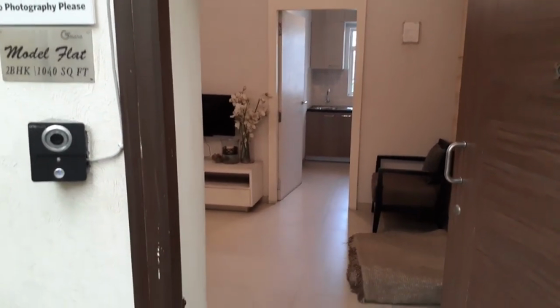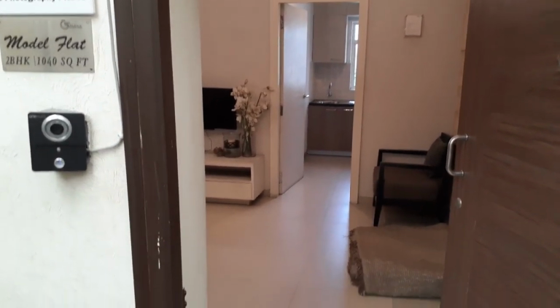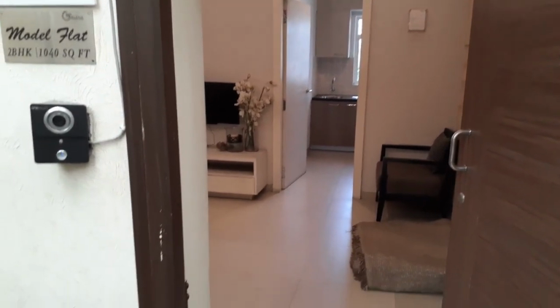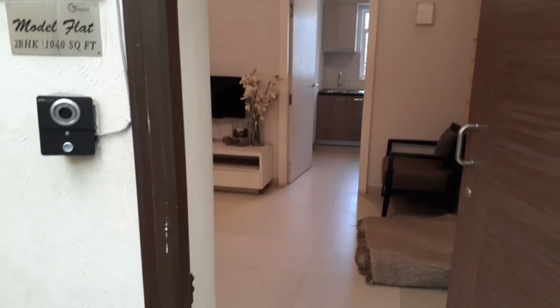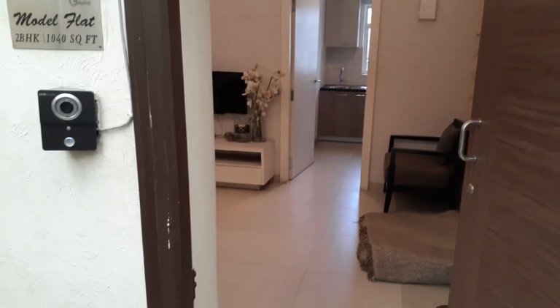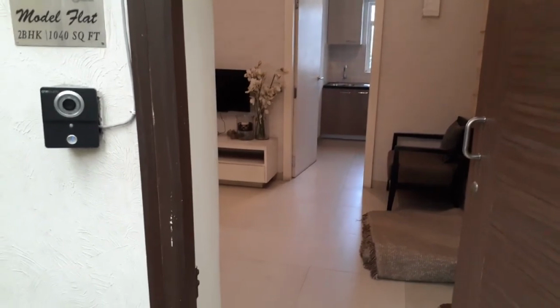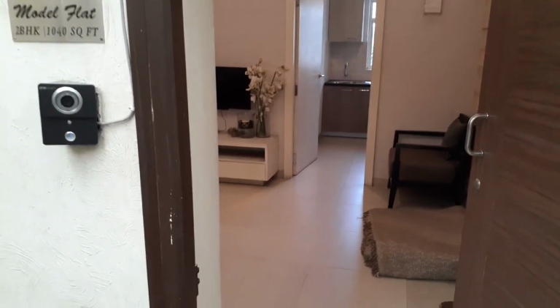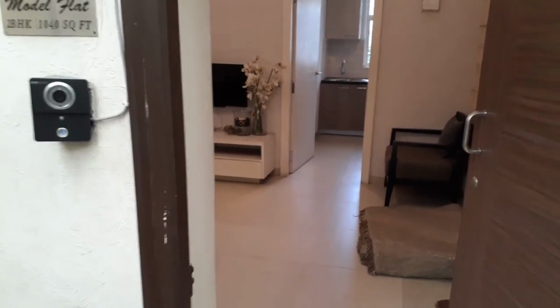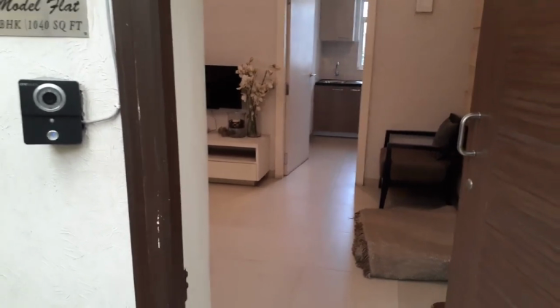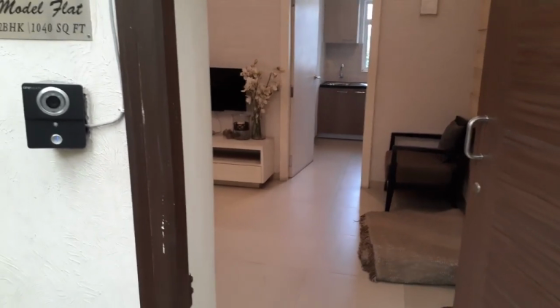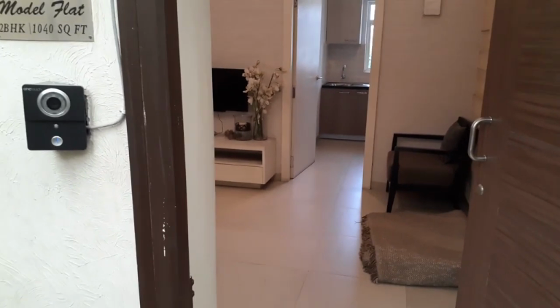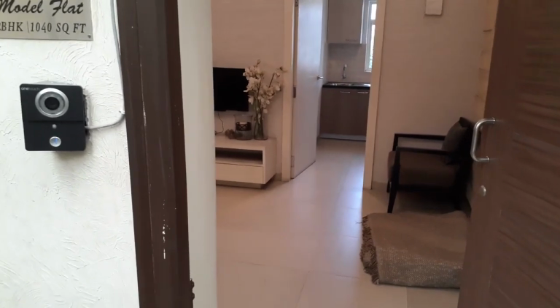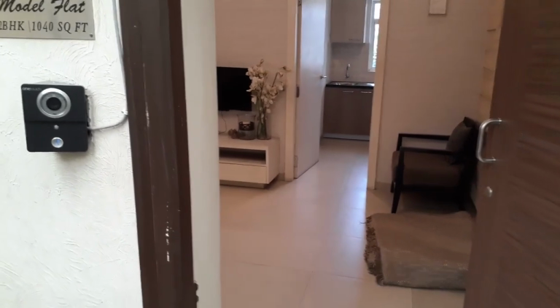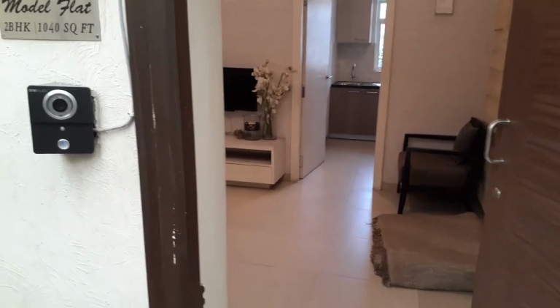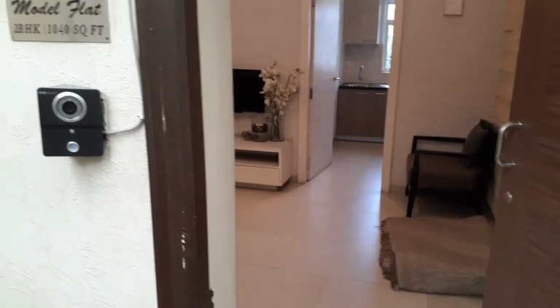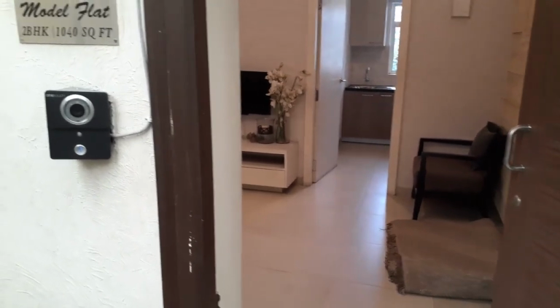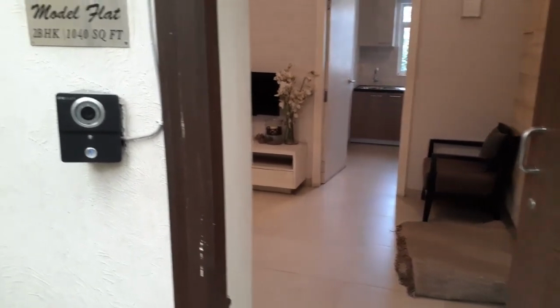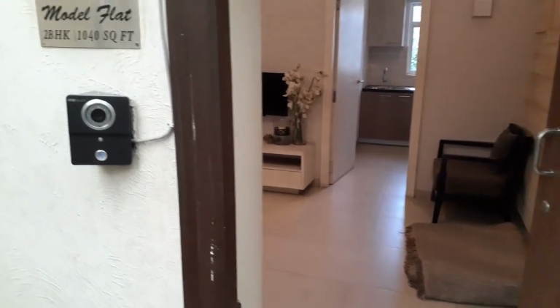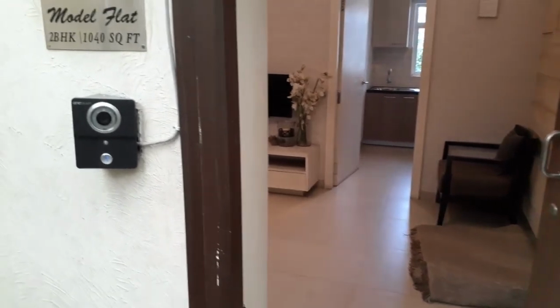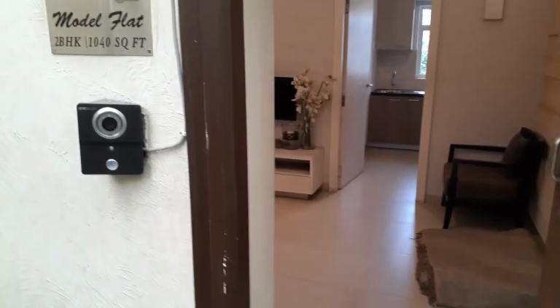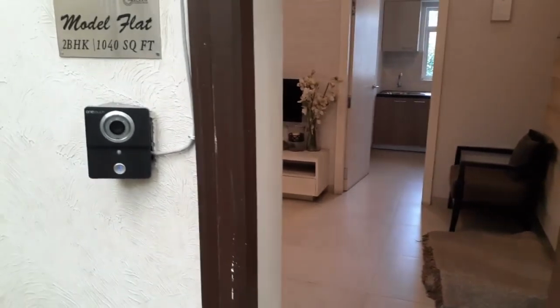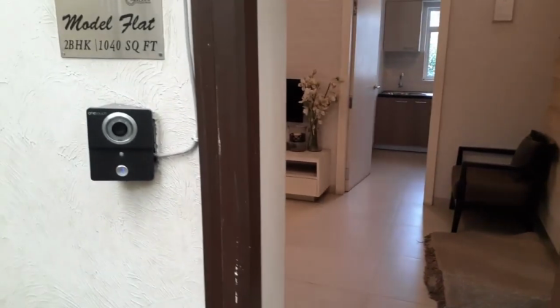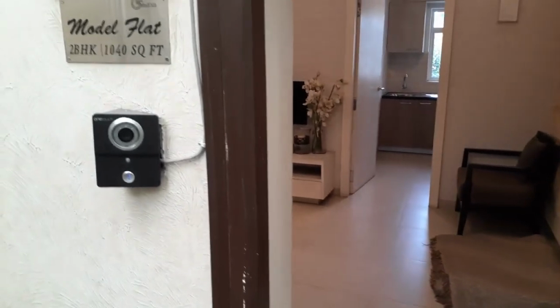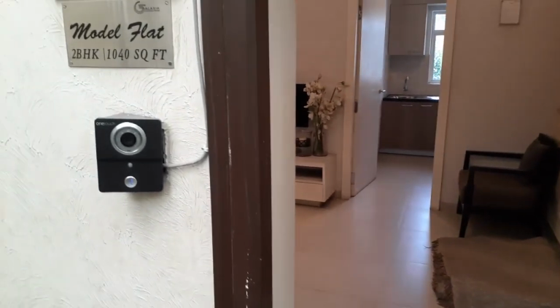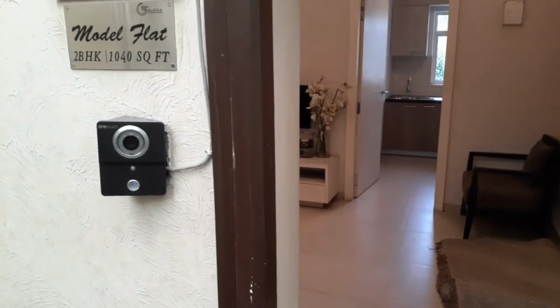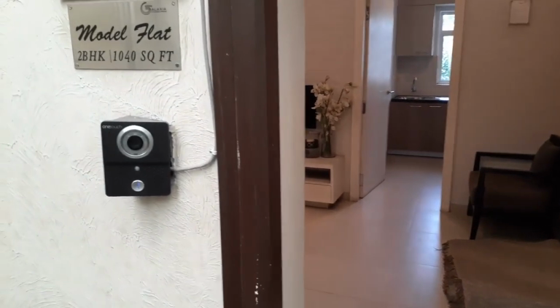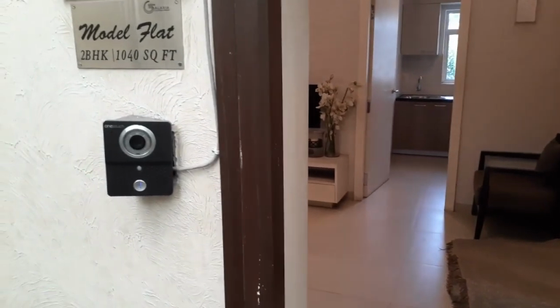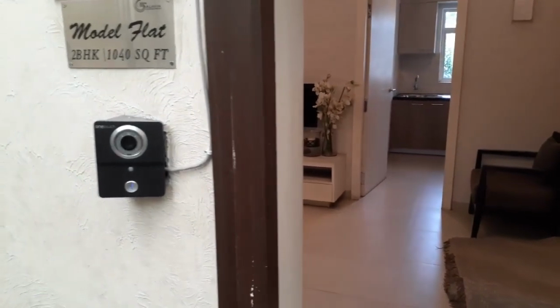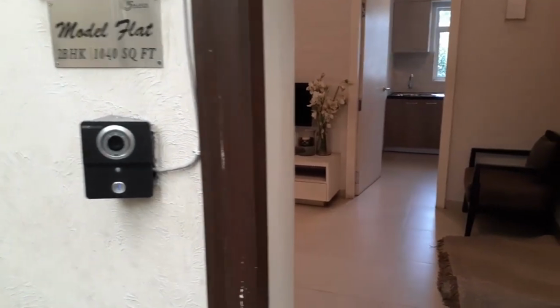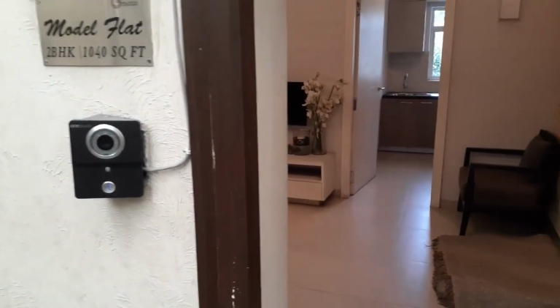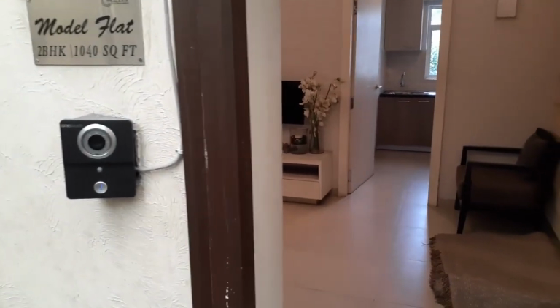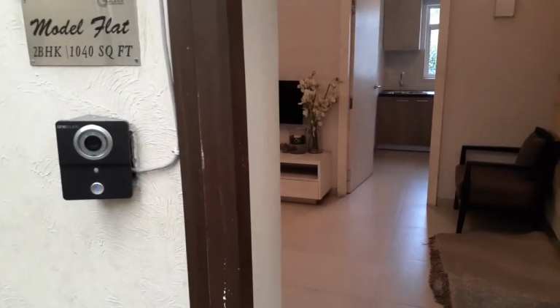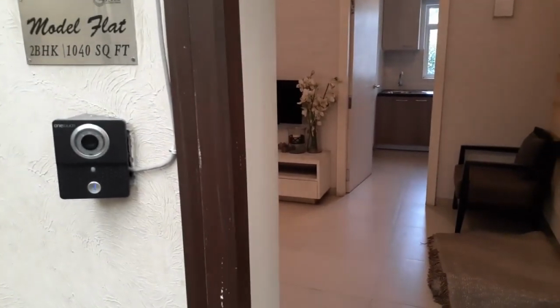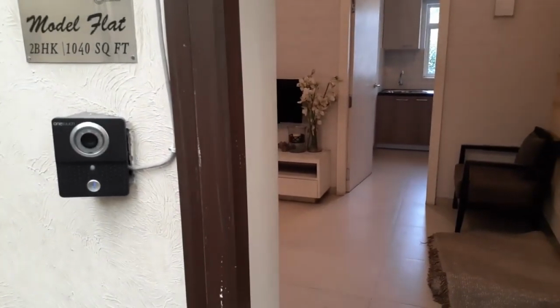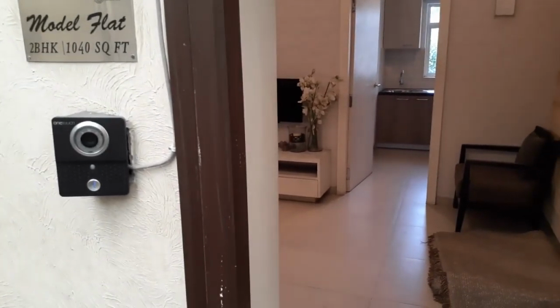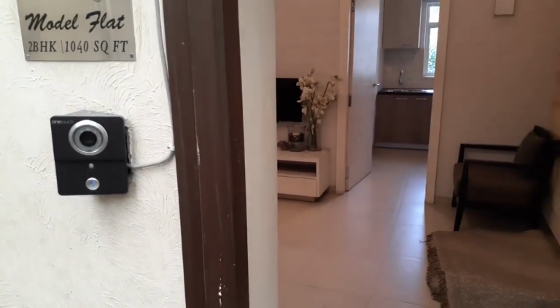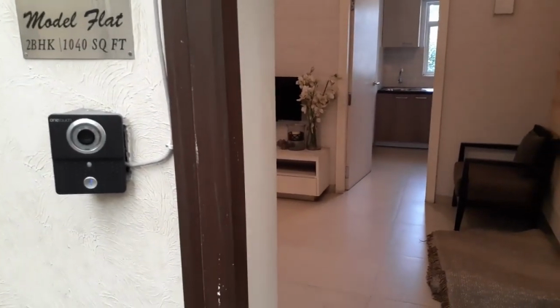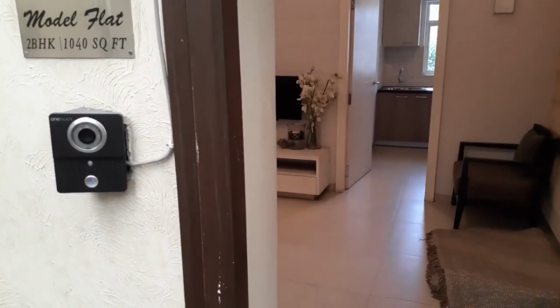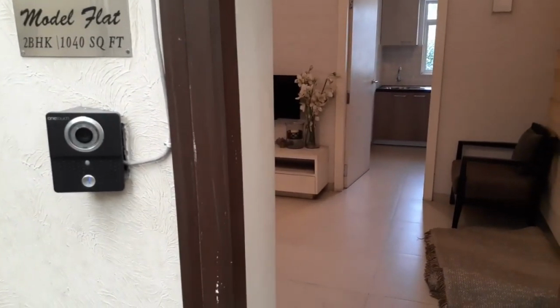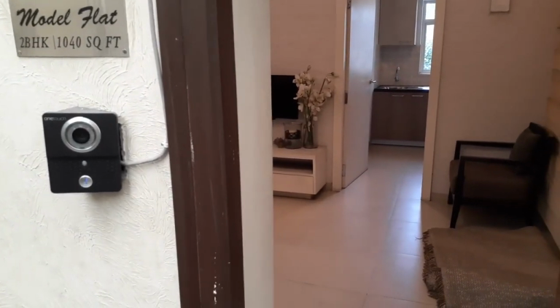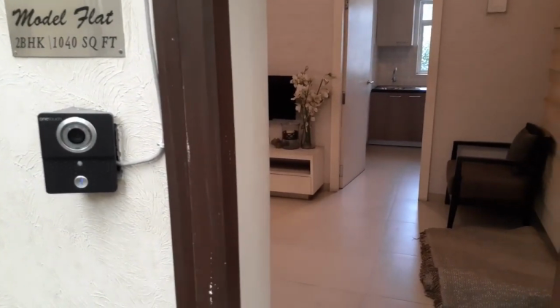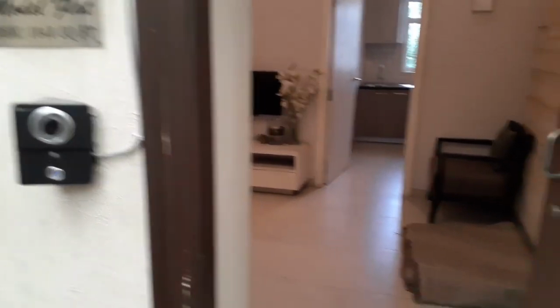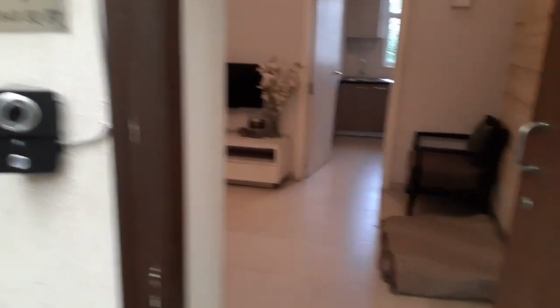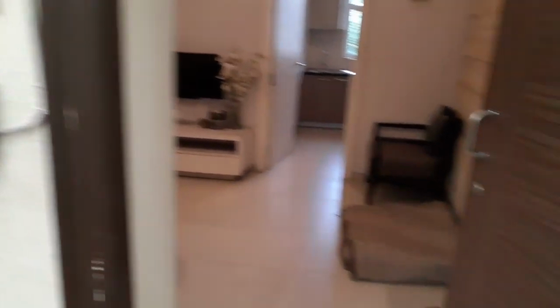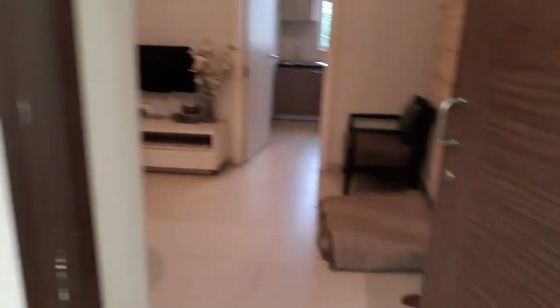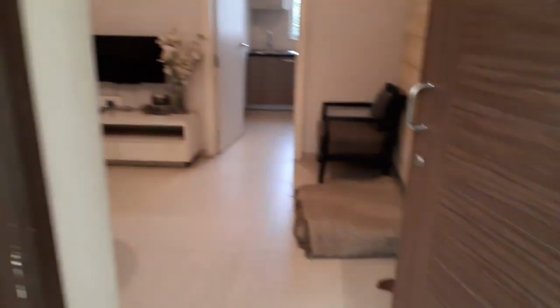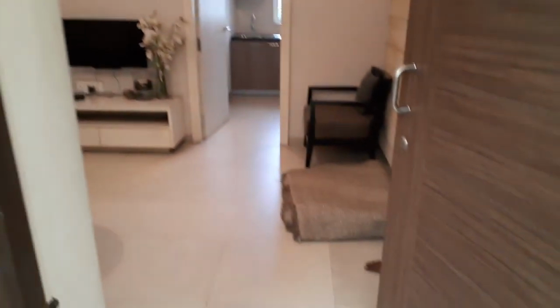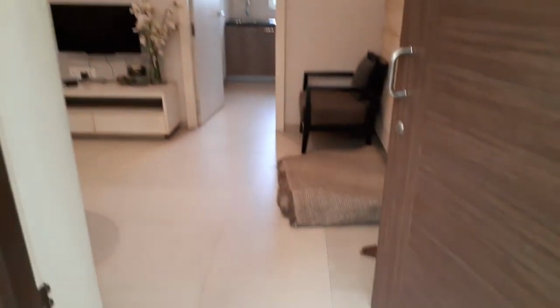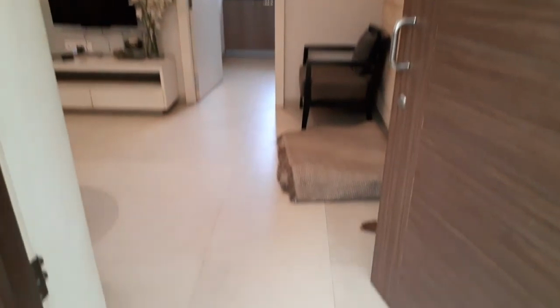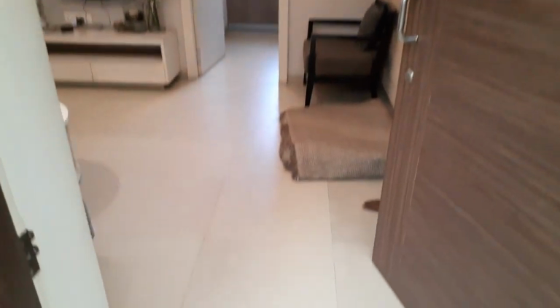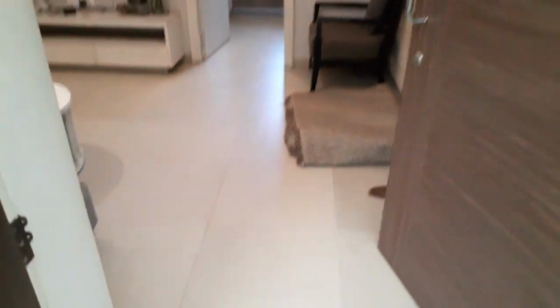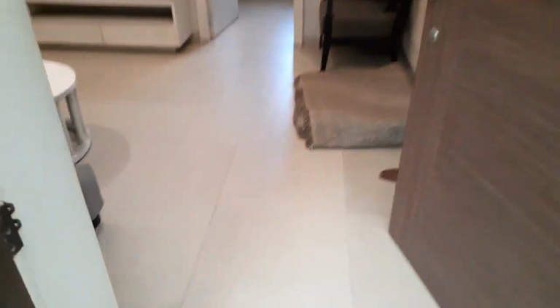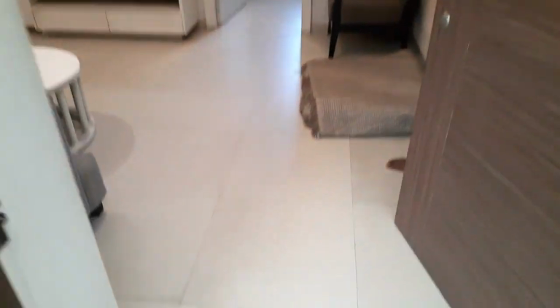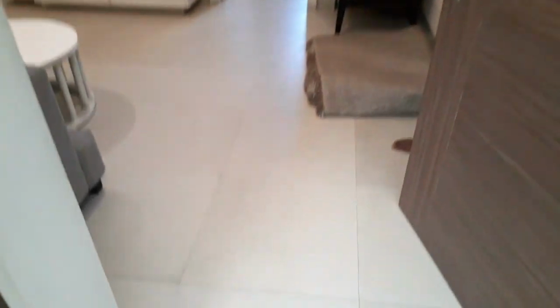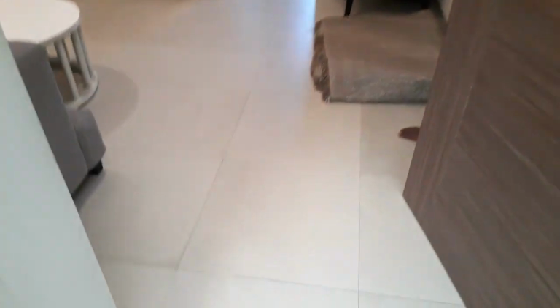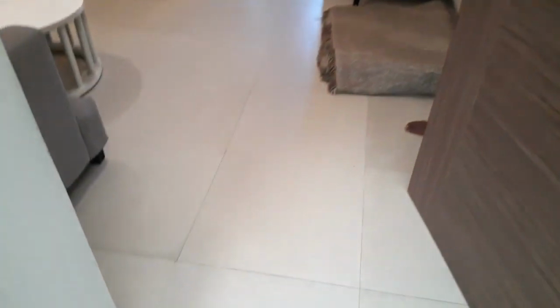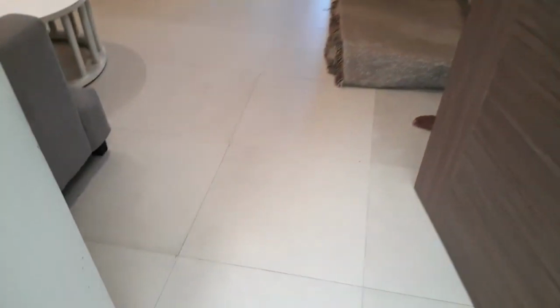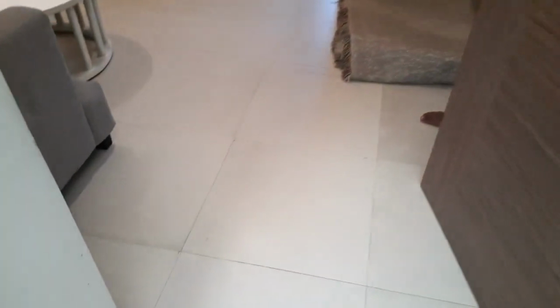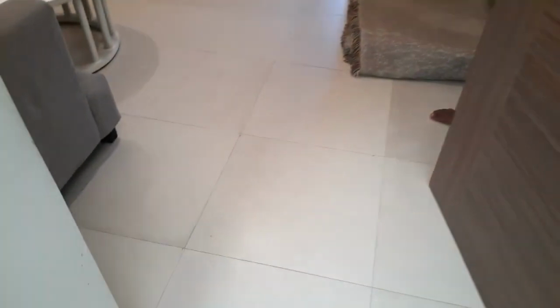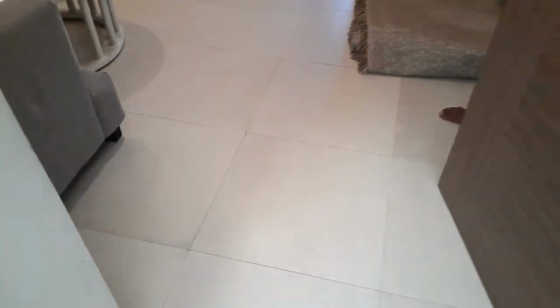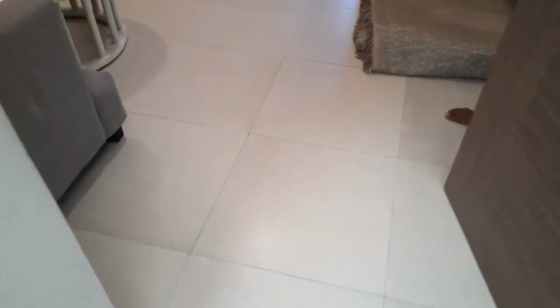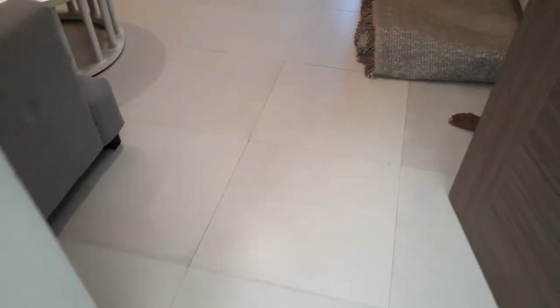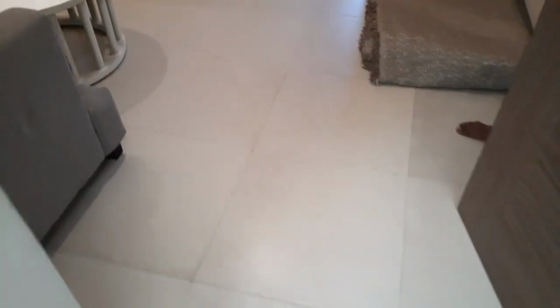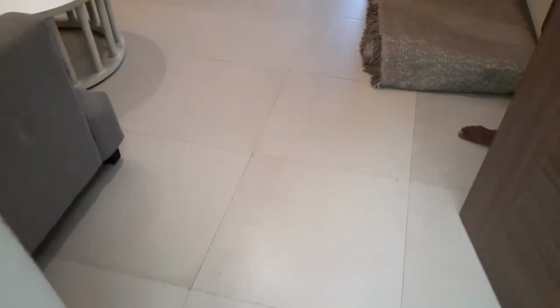So please come inside. Just outside you can see this is the video door phone. Now we are entering into the flat.